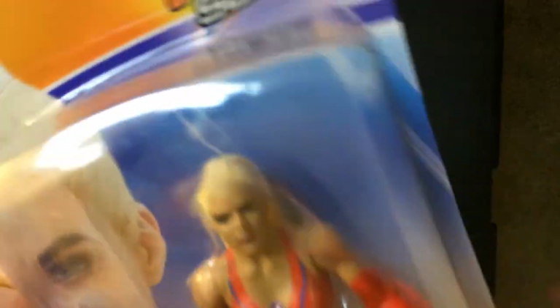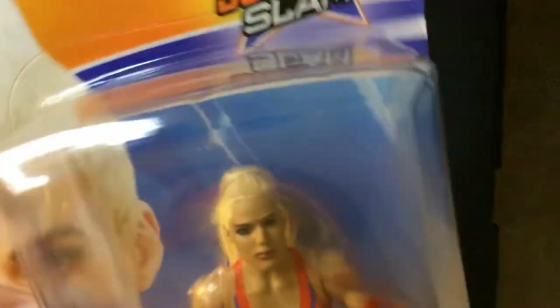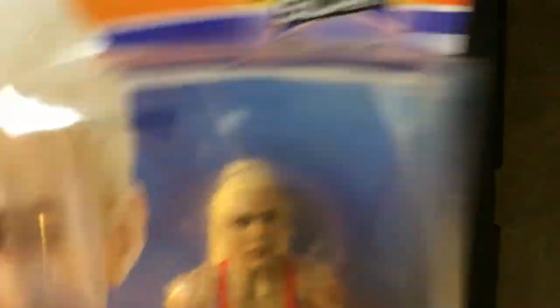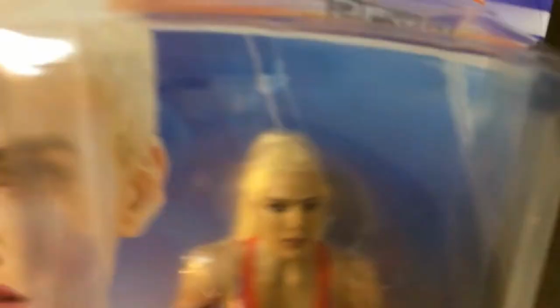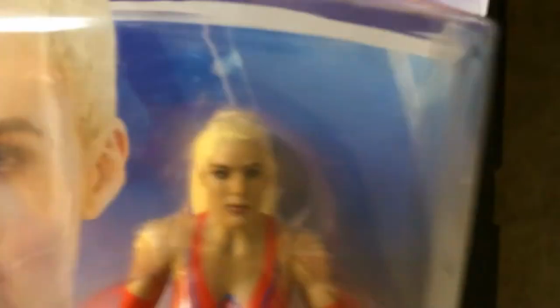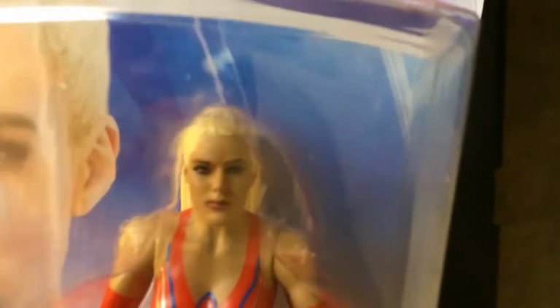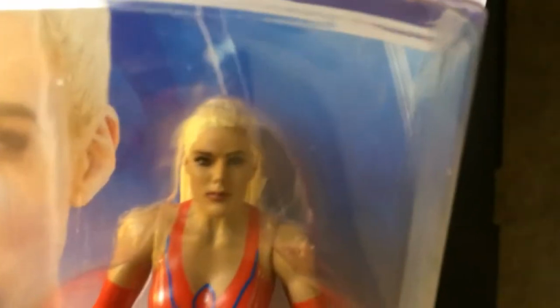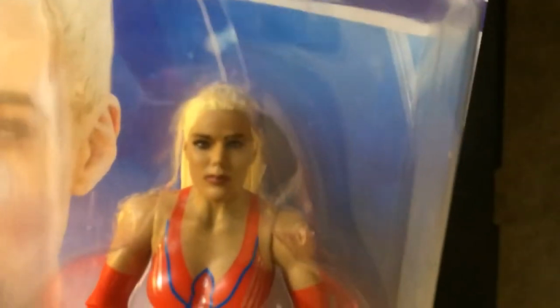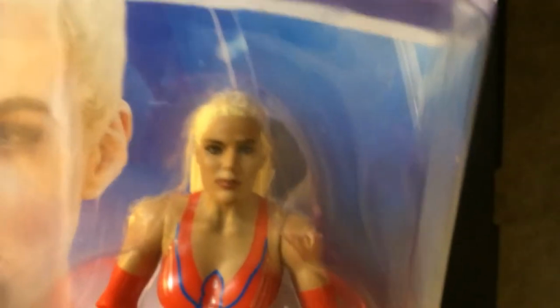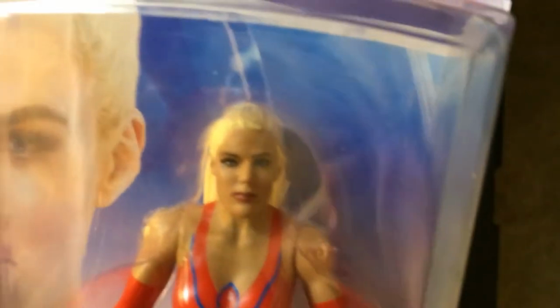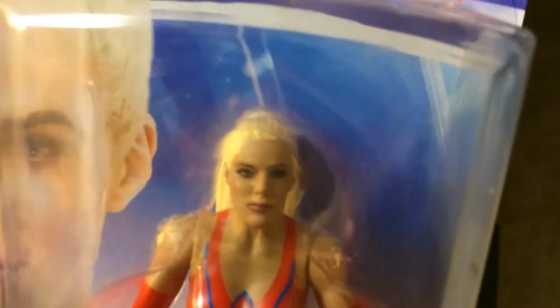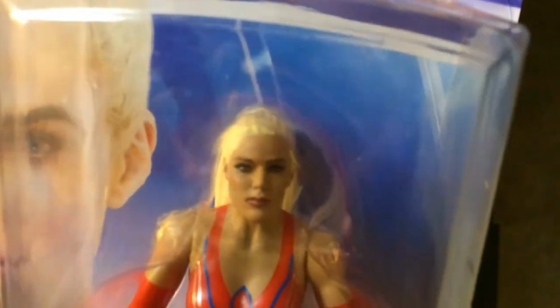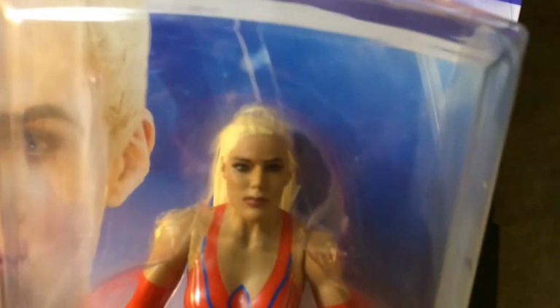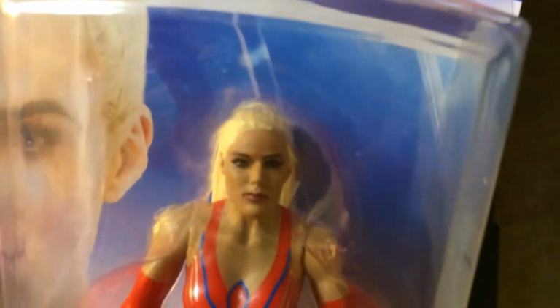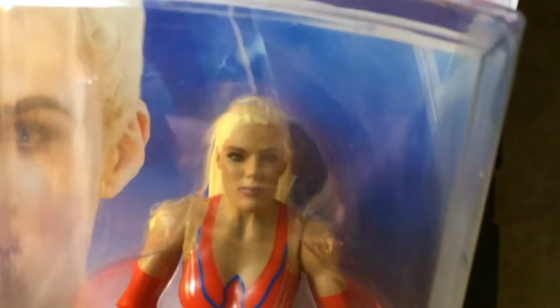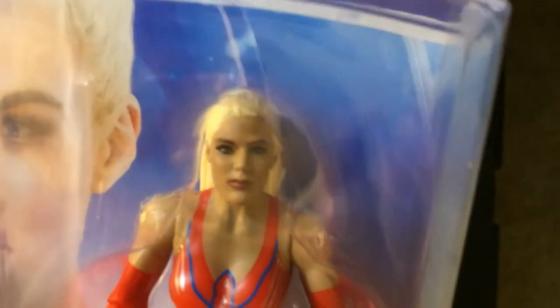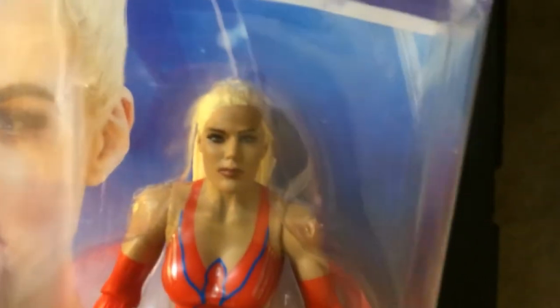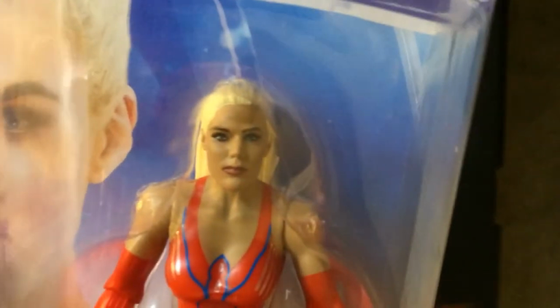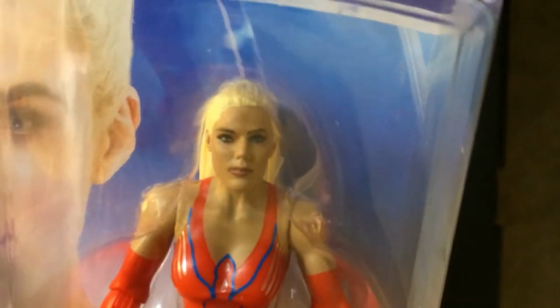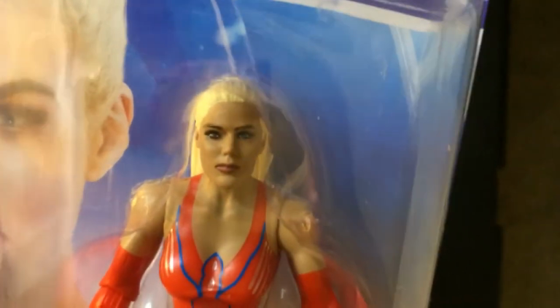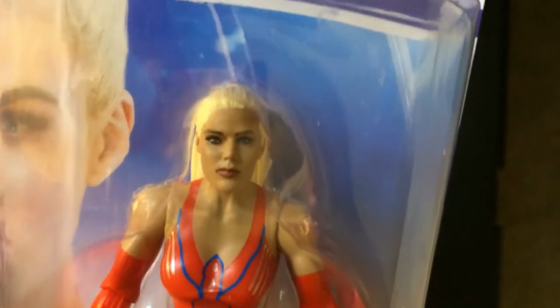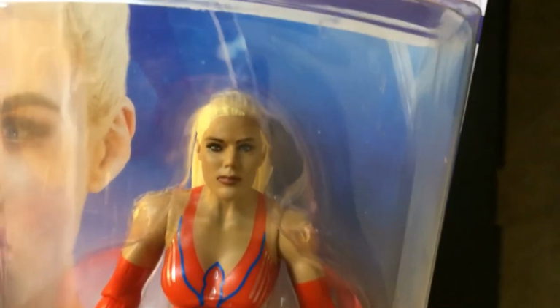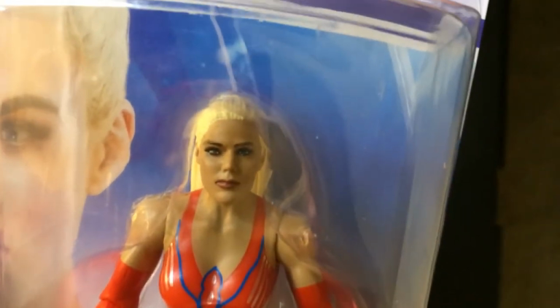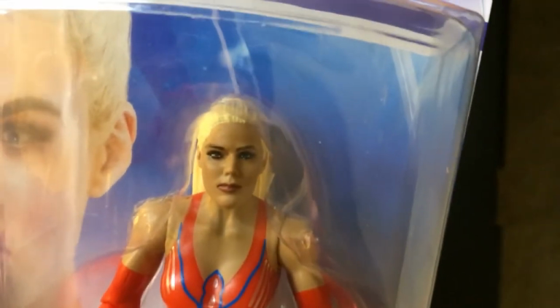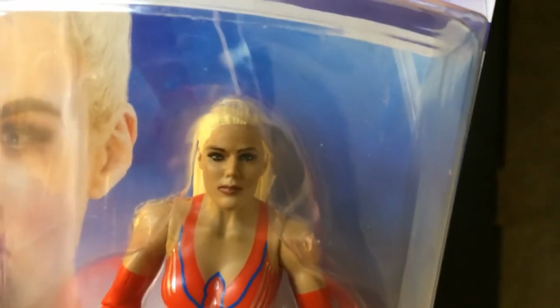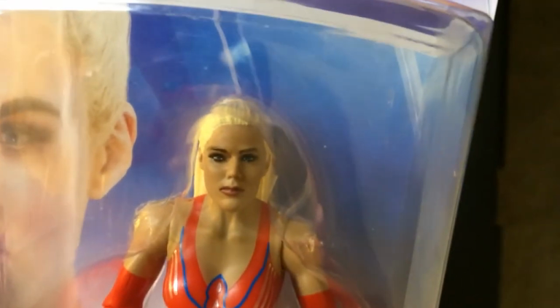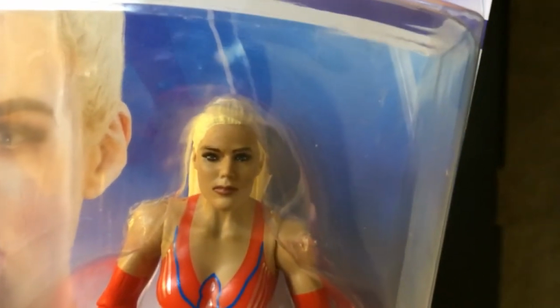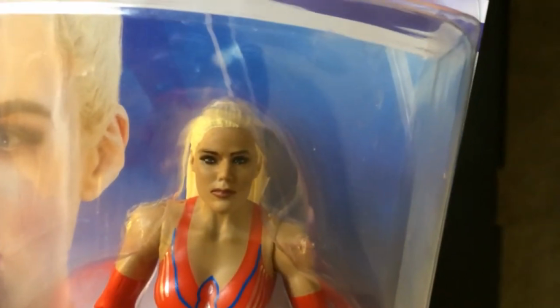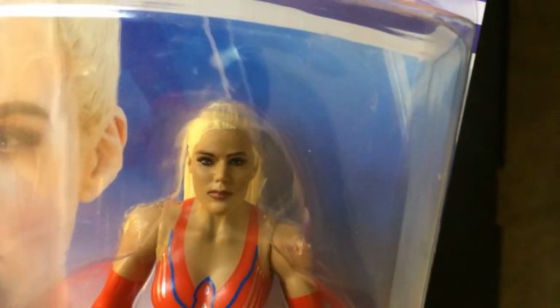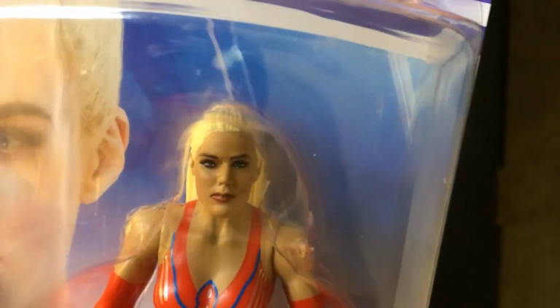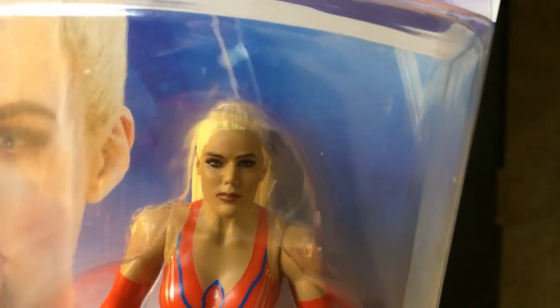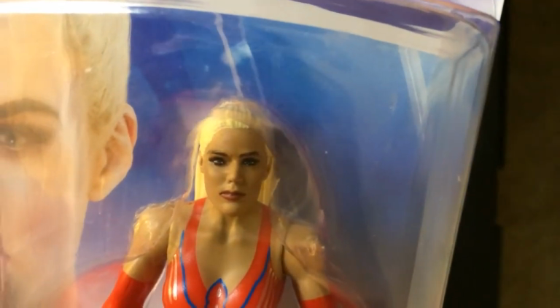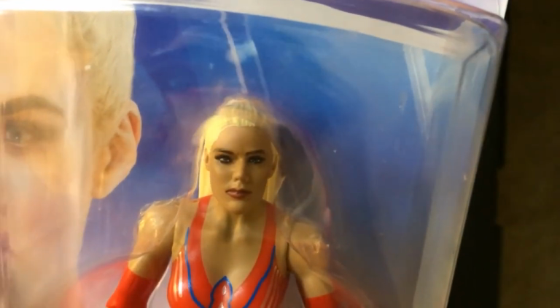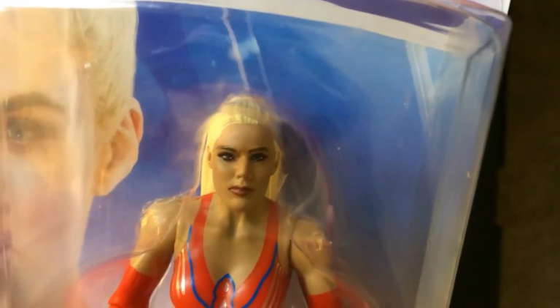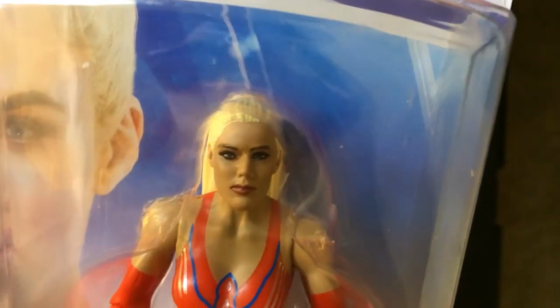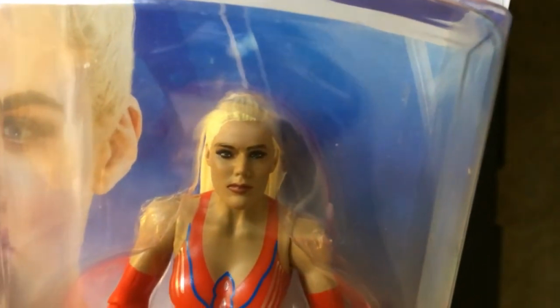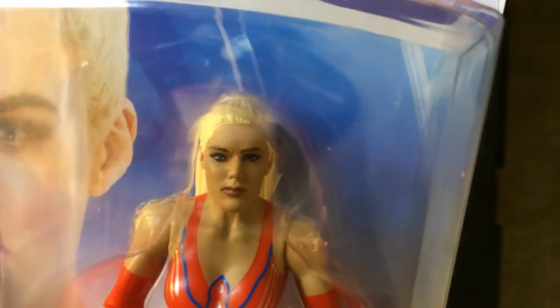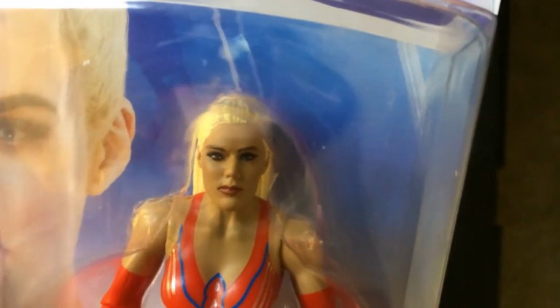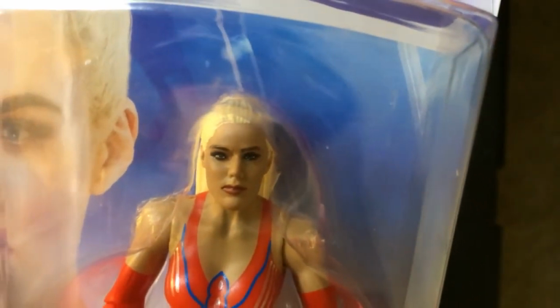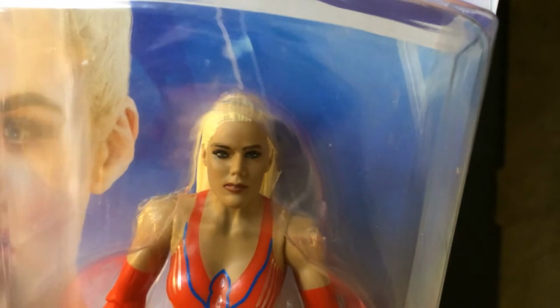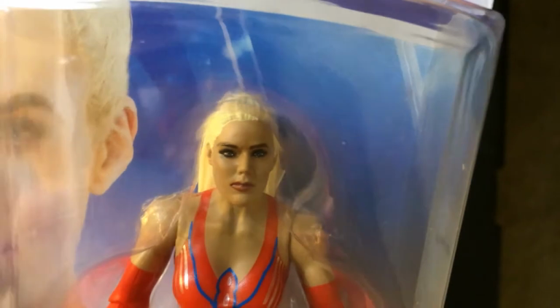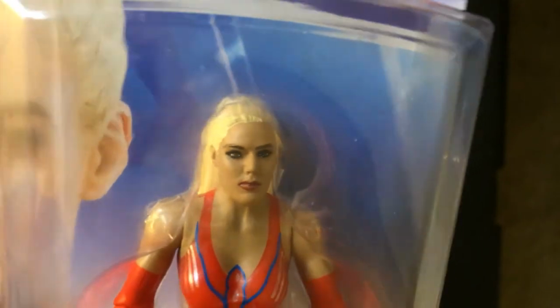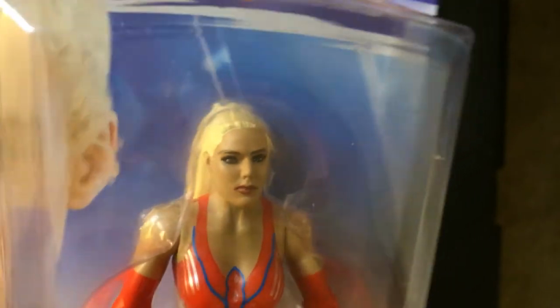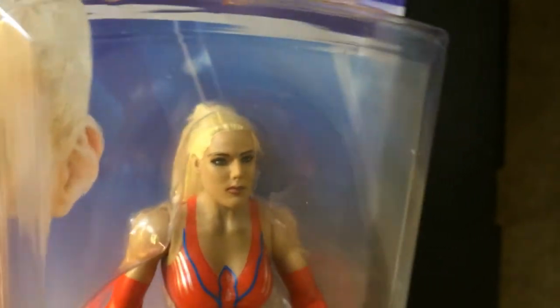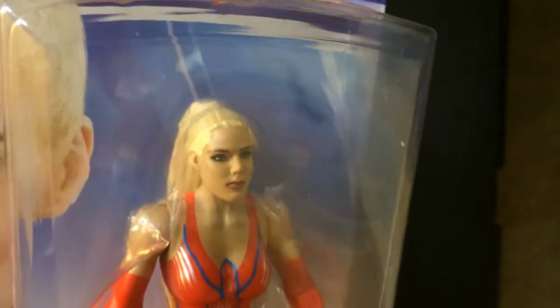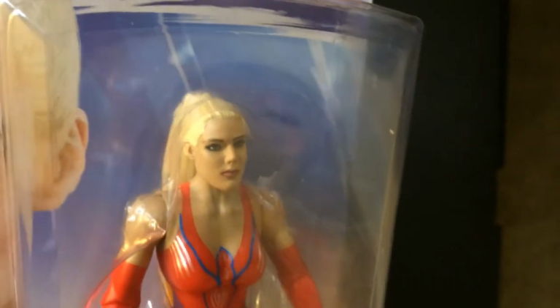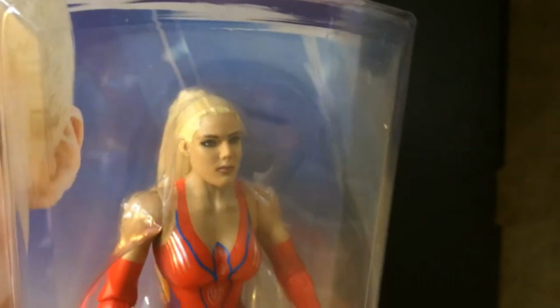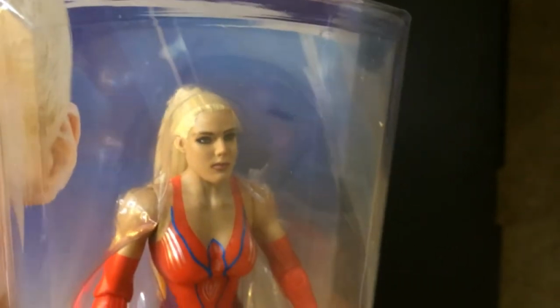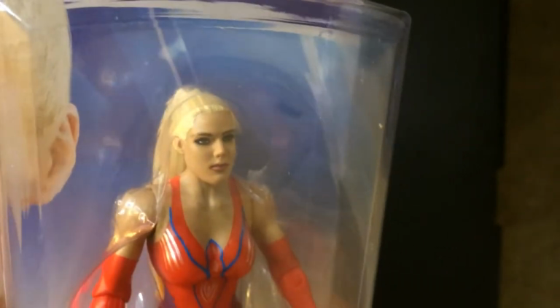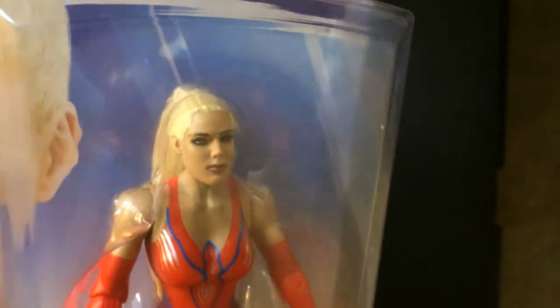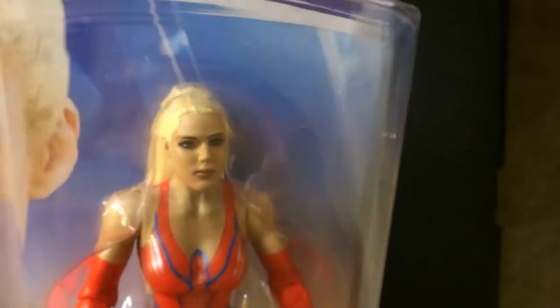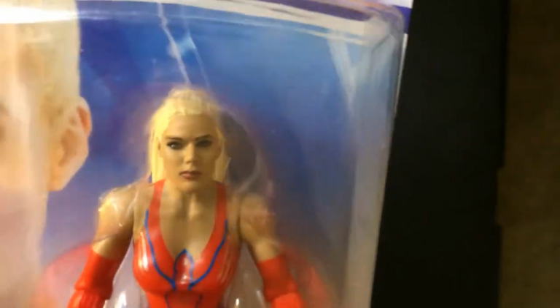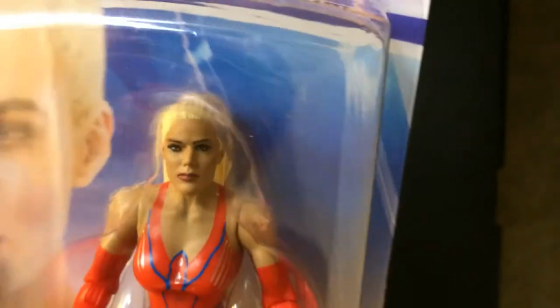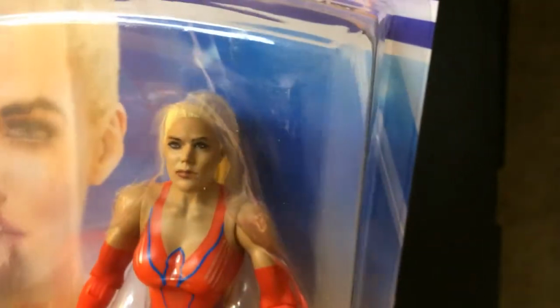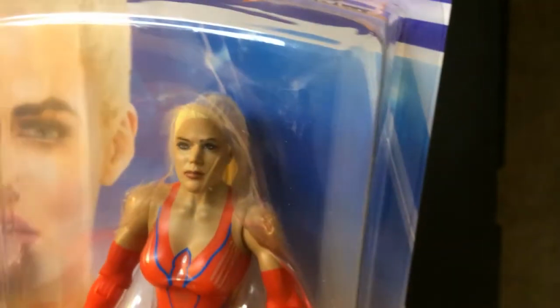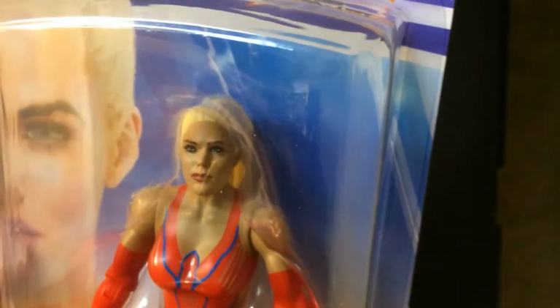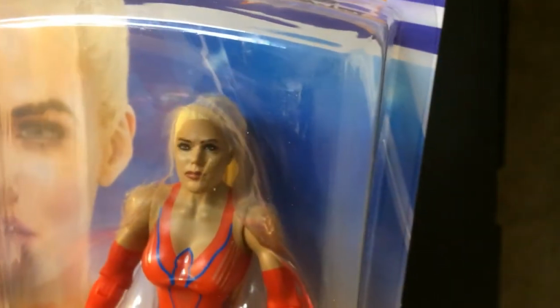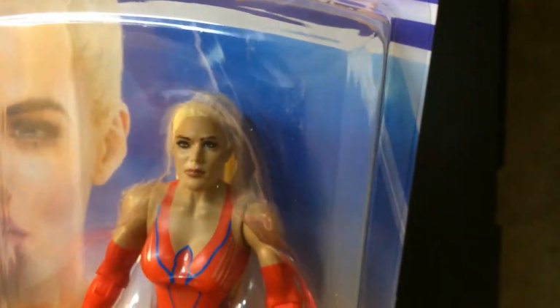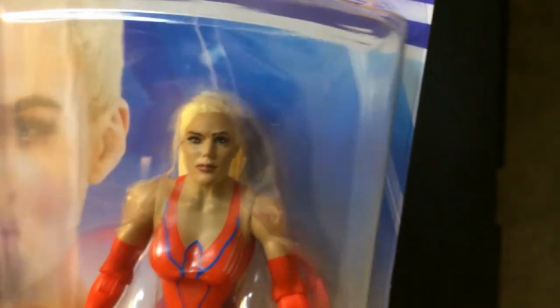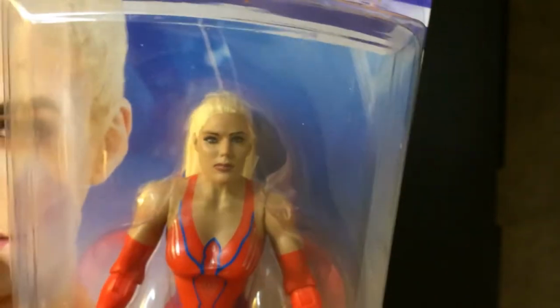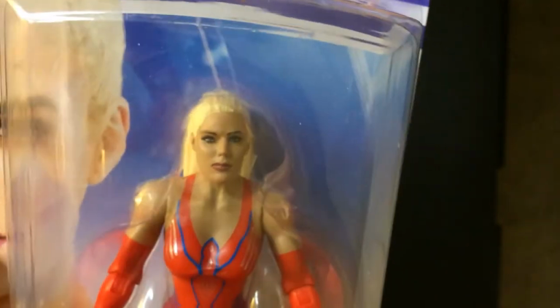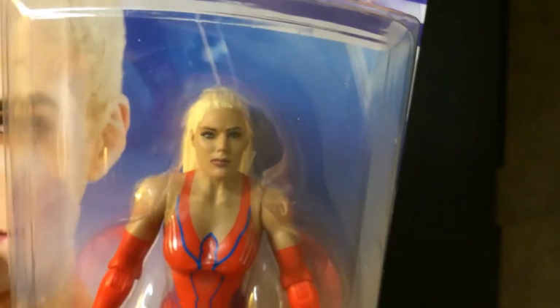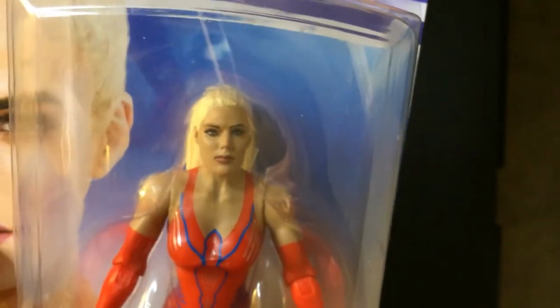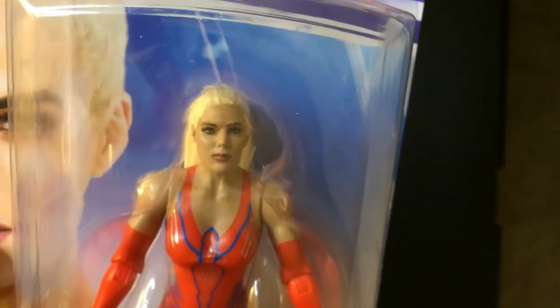Look at the face scan here — doesn't look bad, actually looks pretty good.